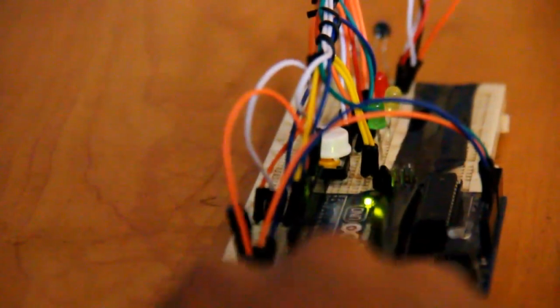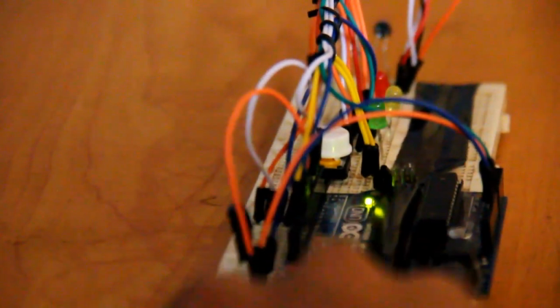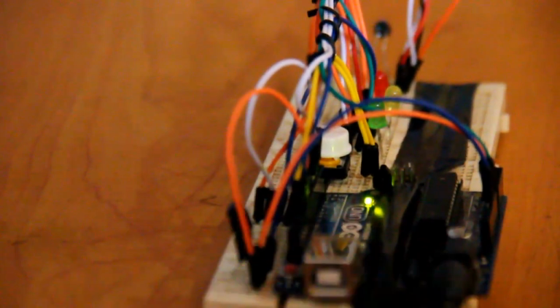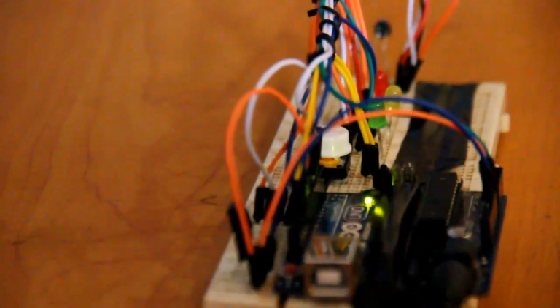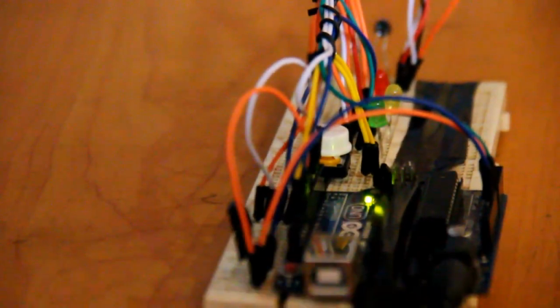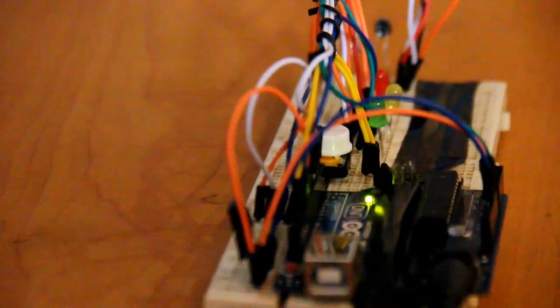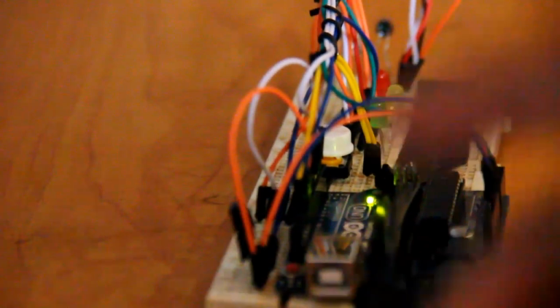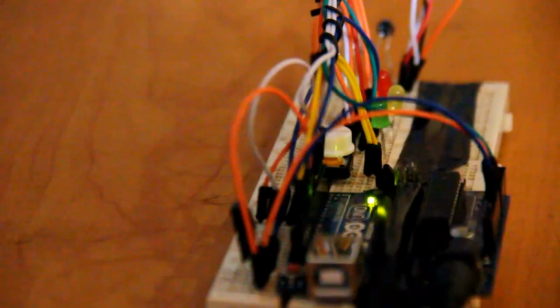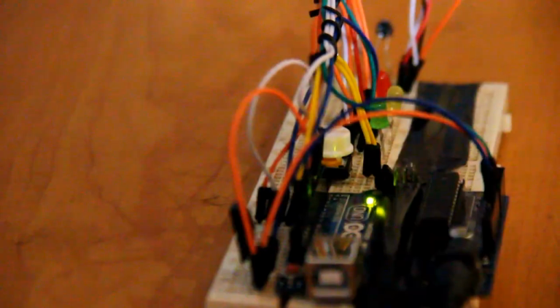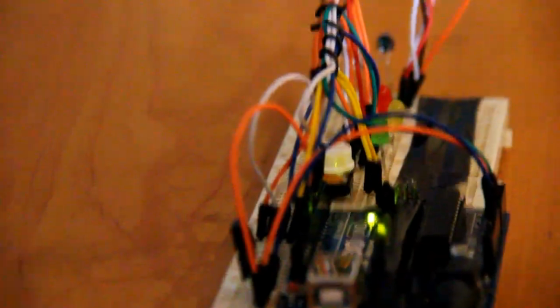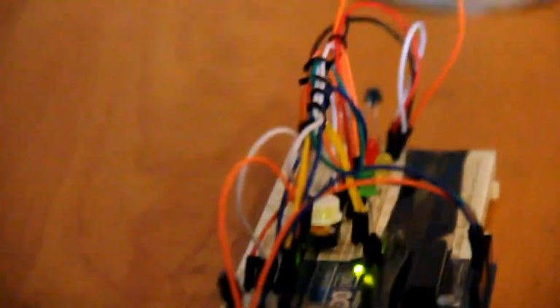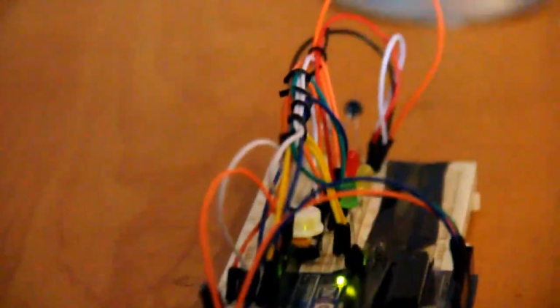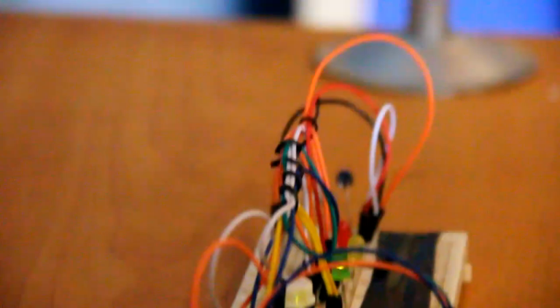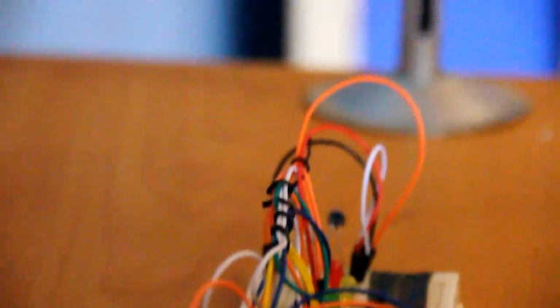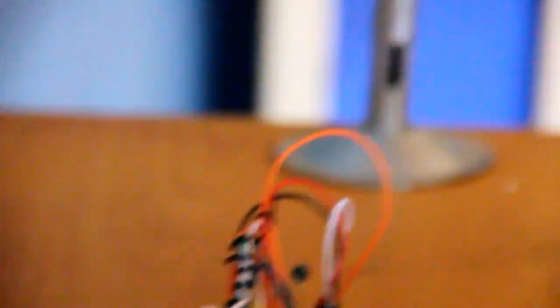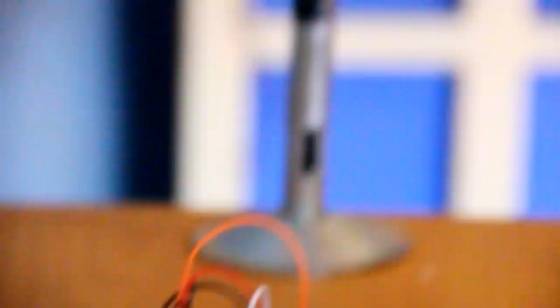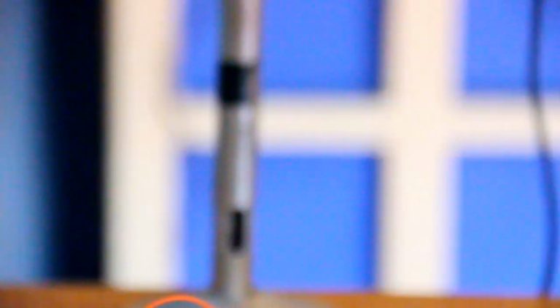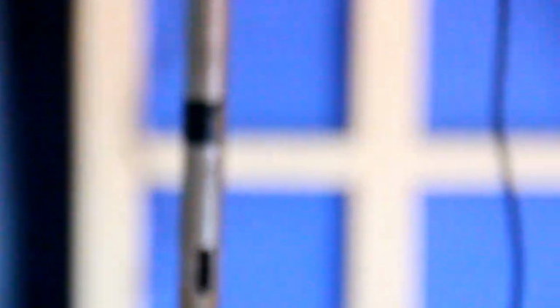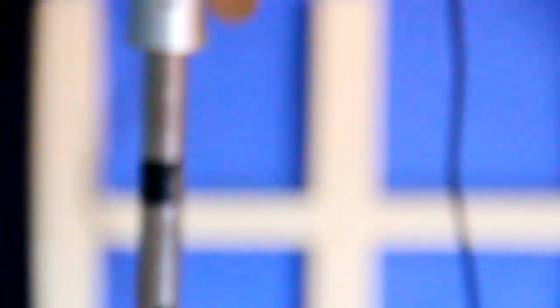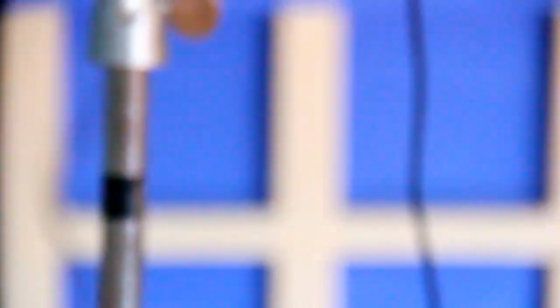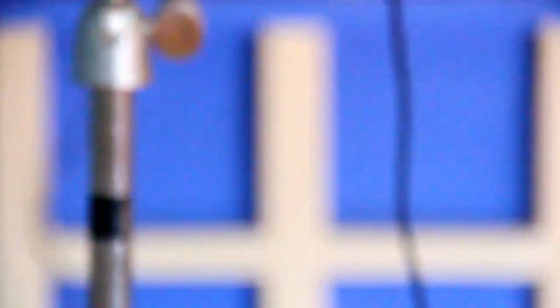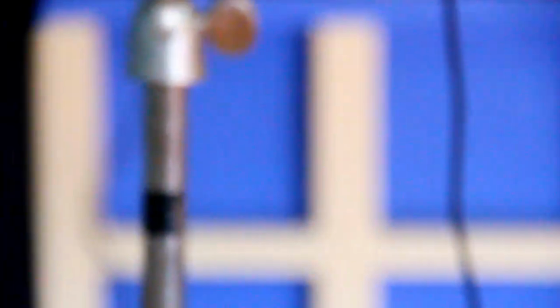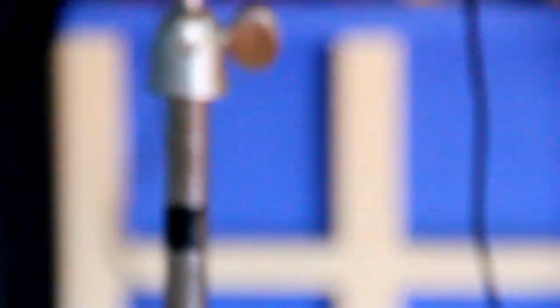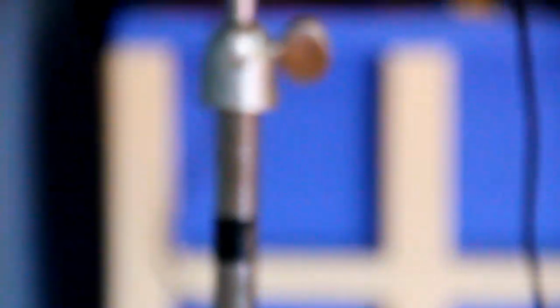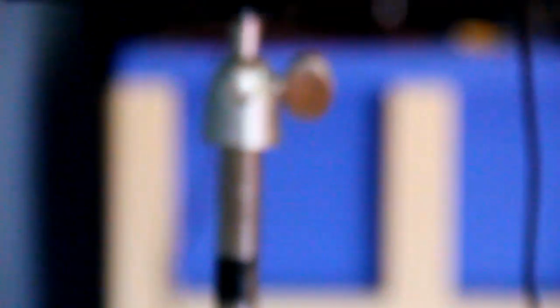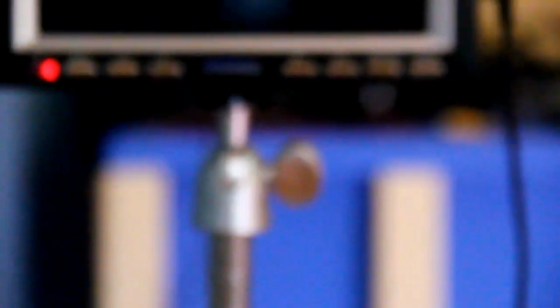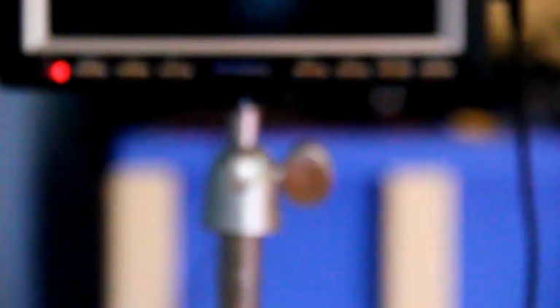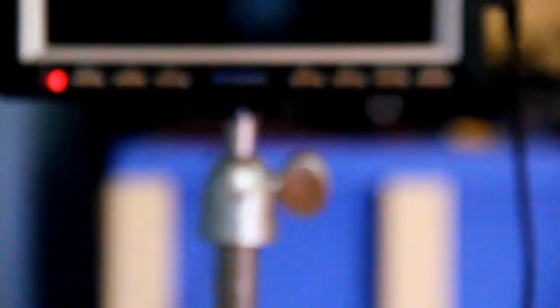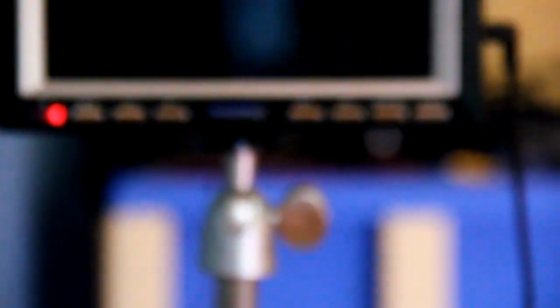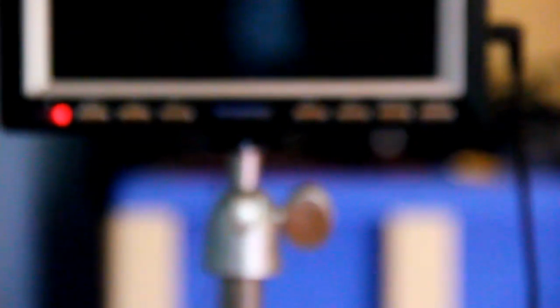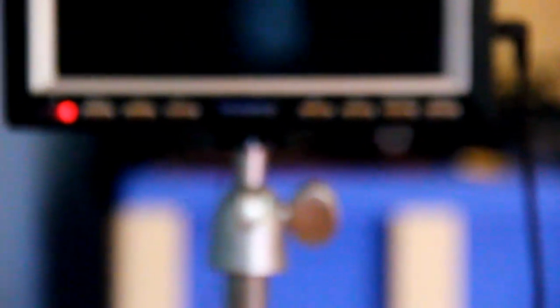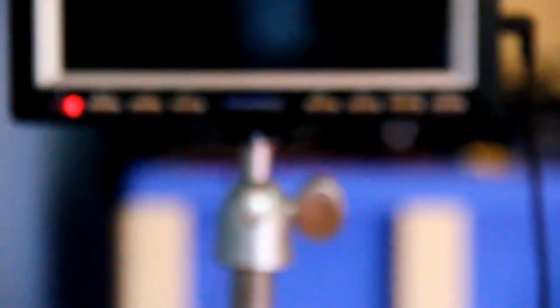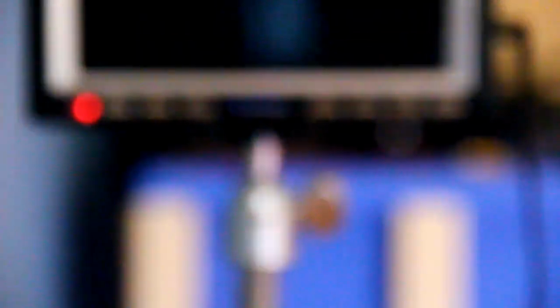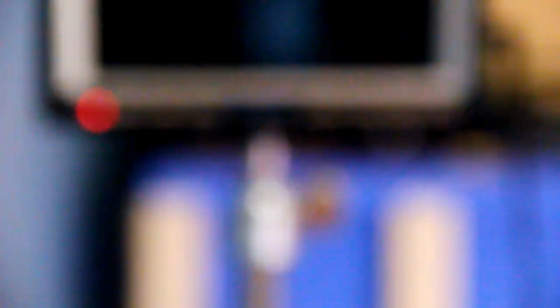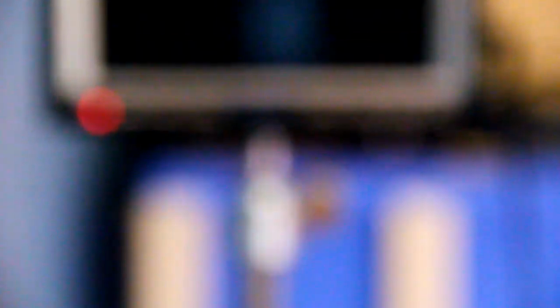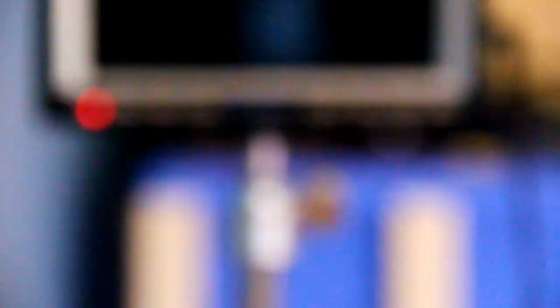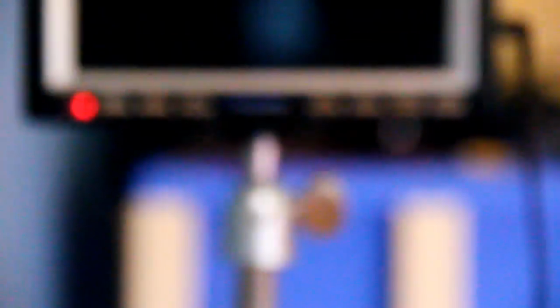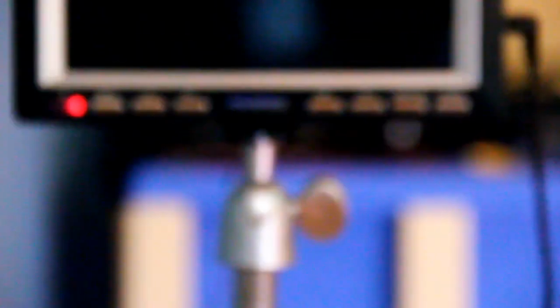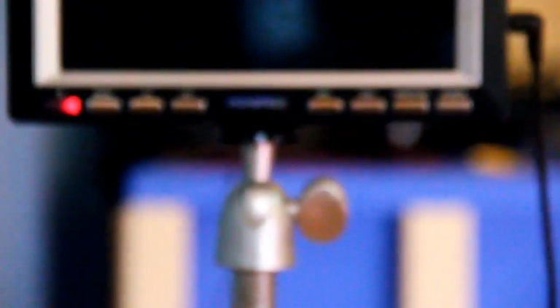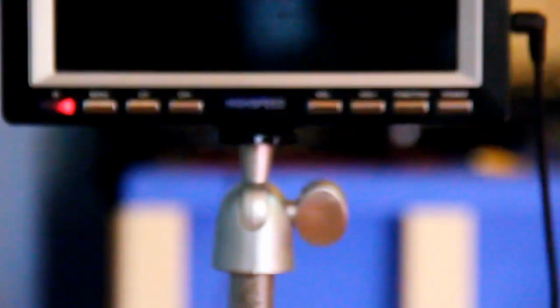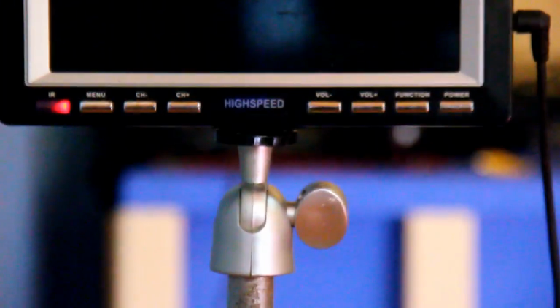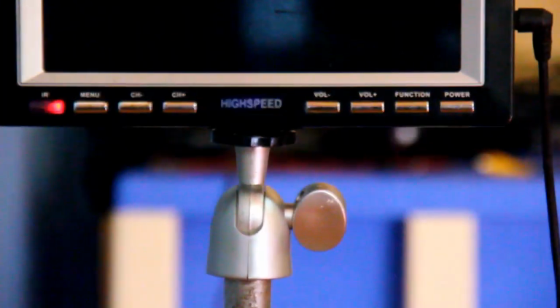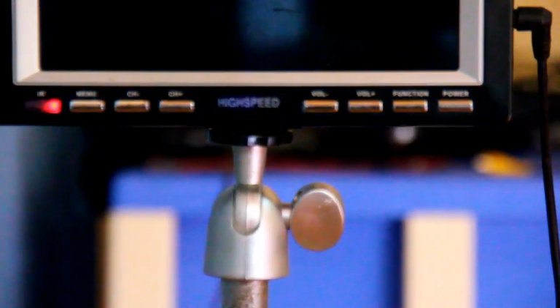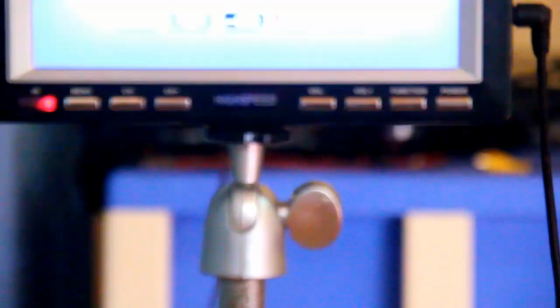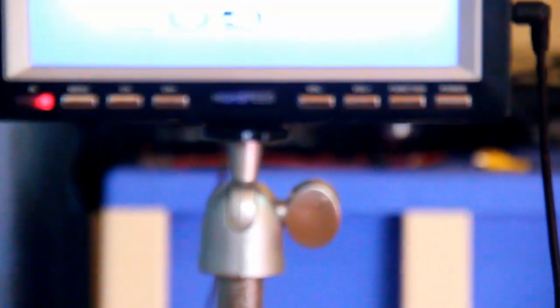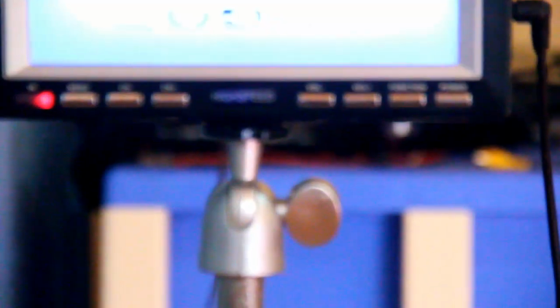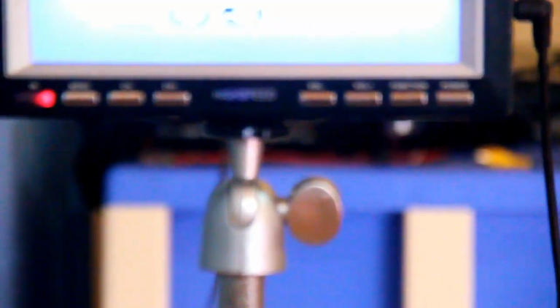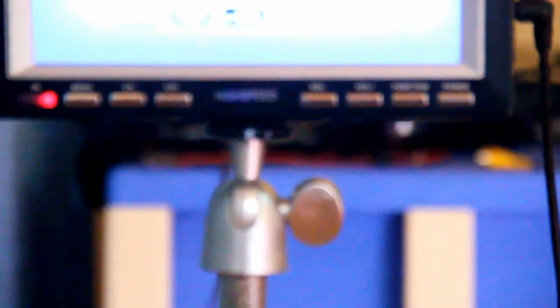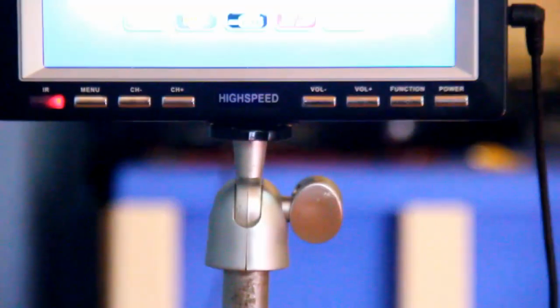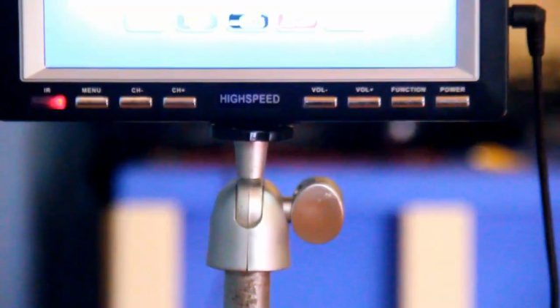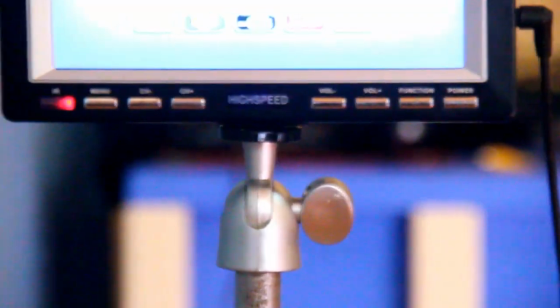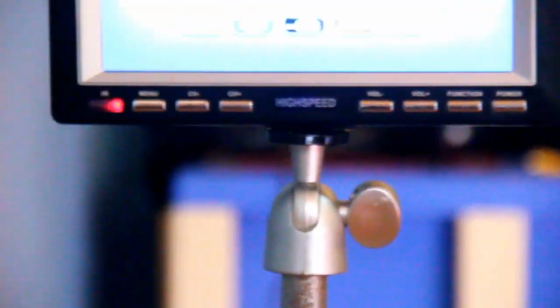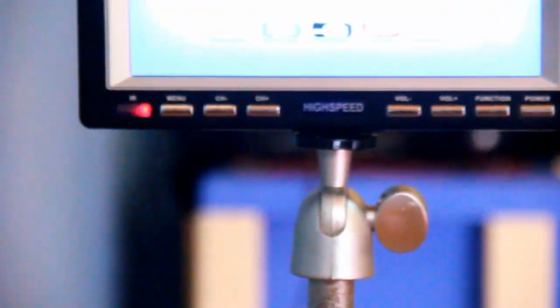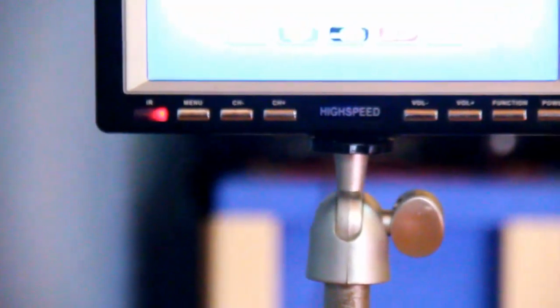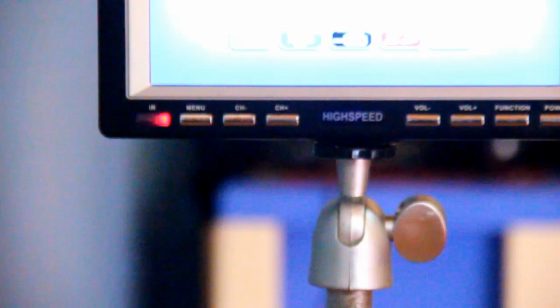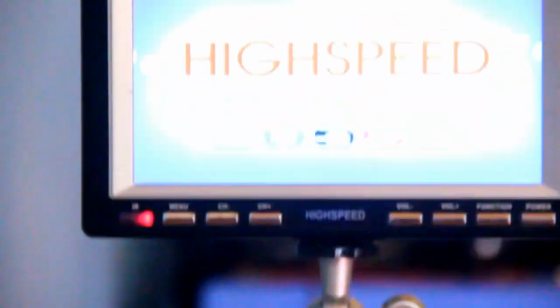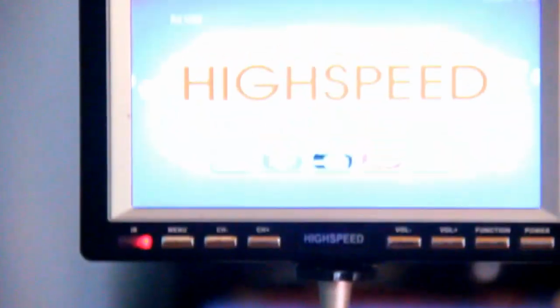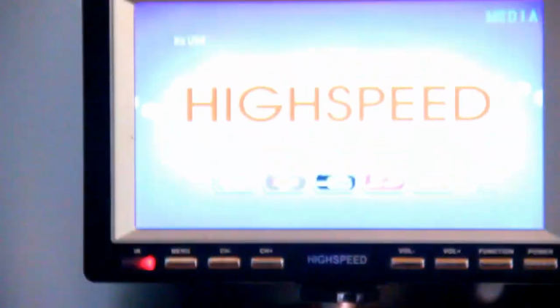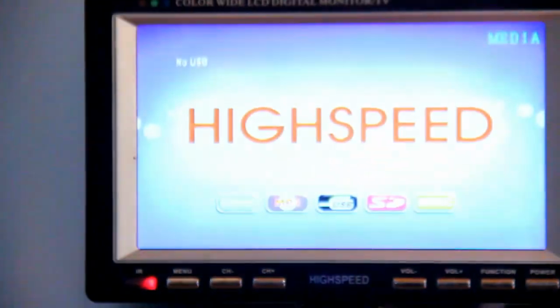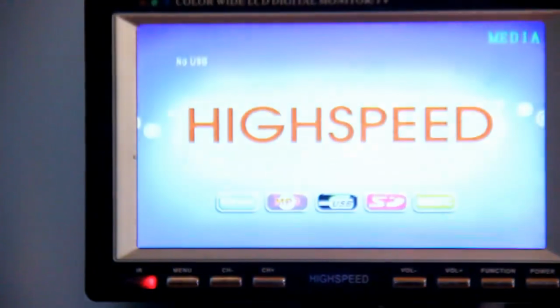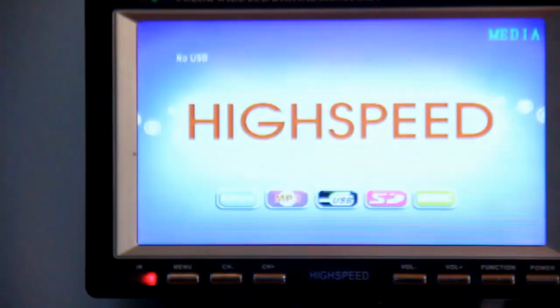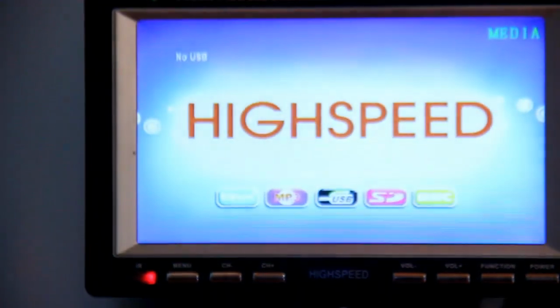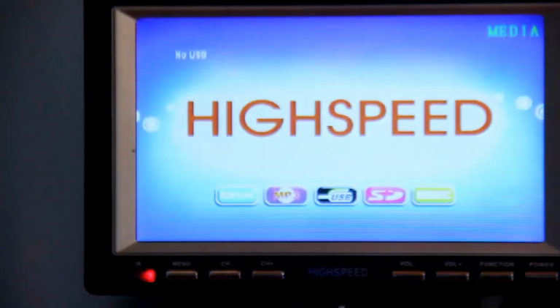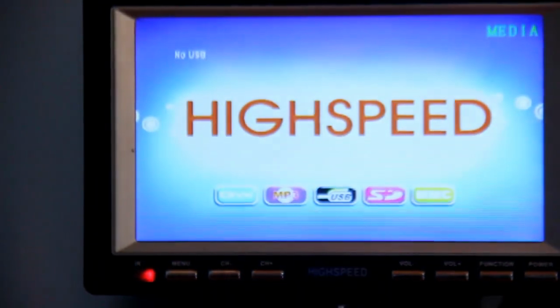Now I reset the Arduino, and the TV is automatically back on.